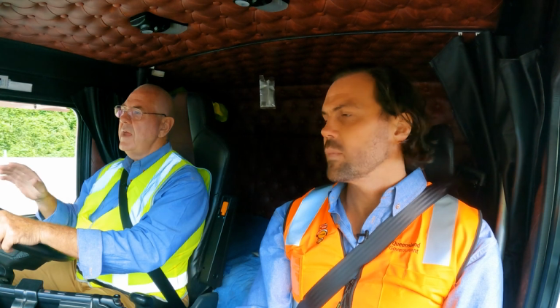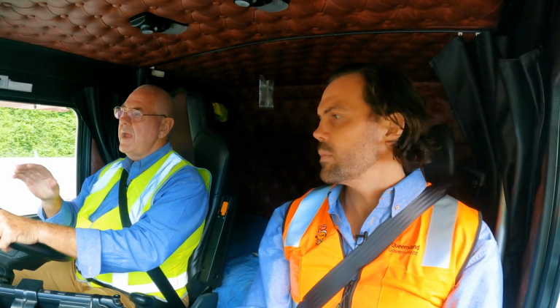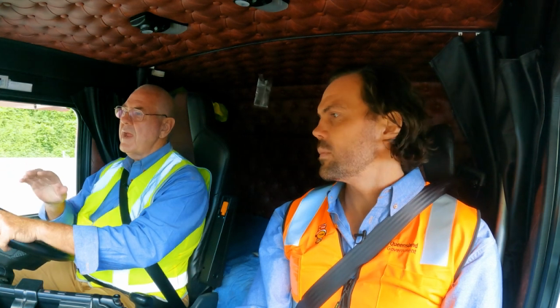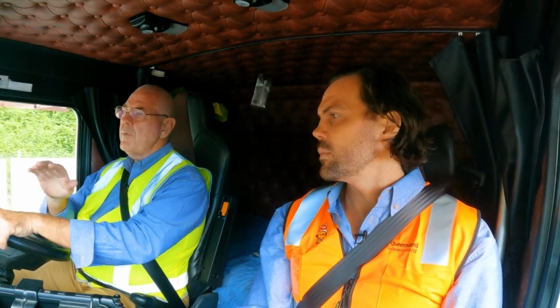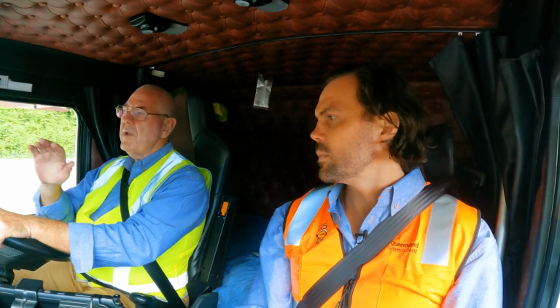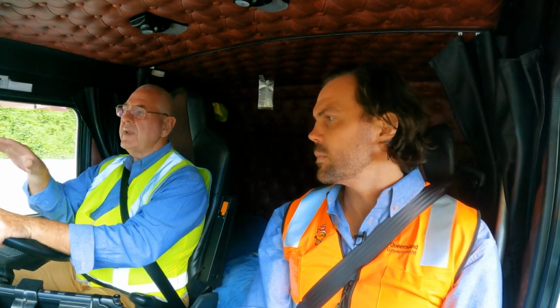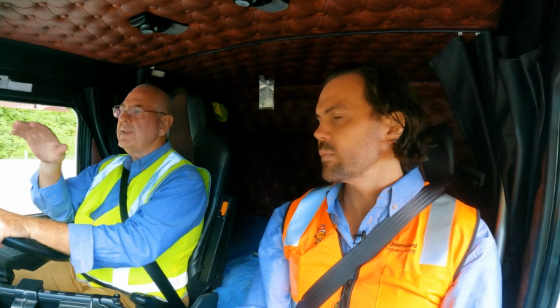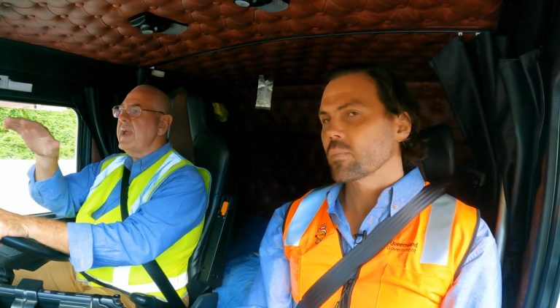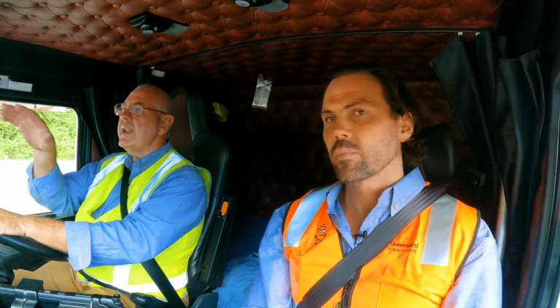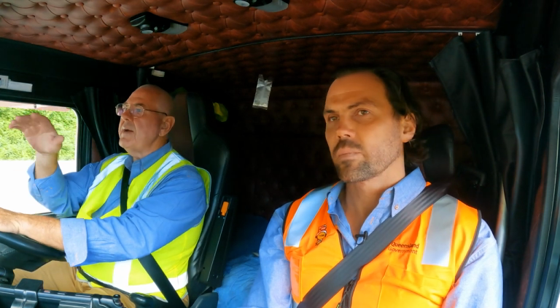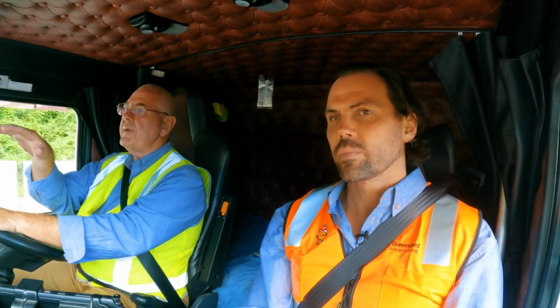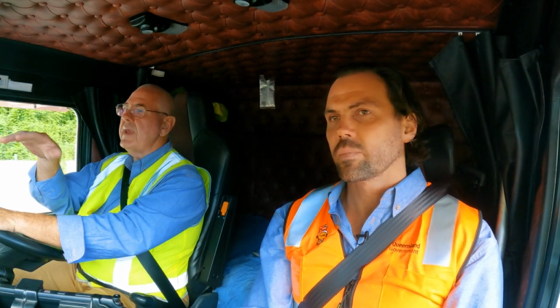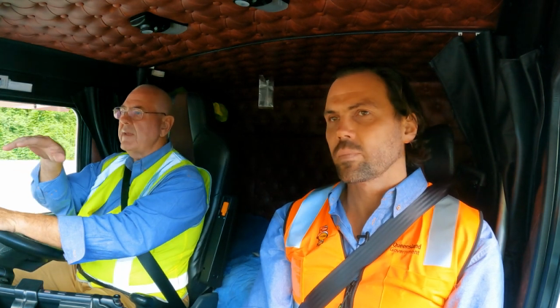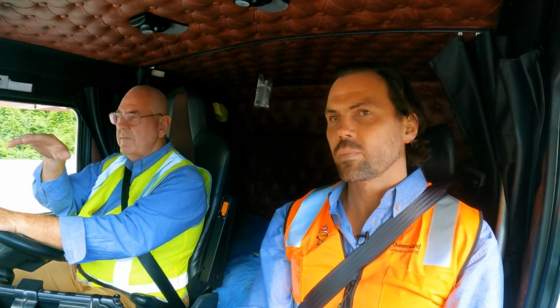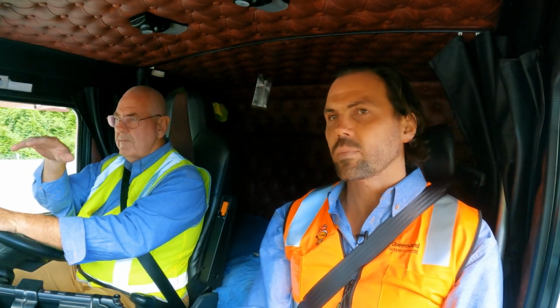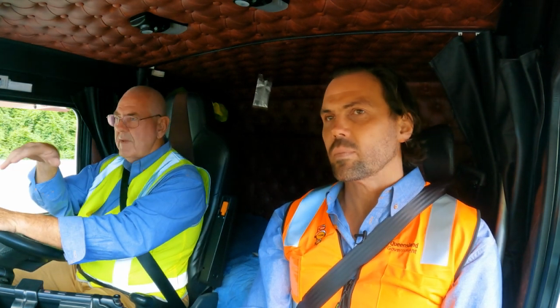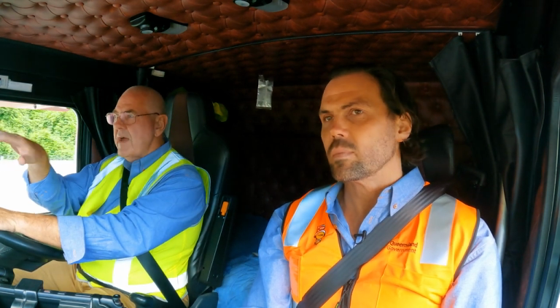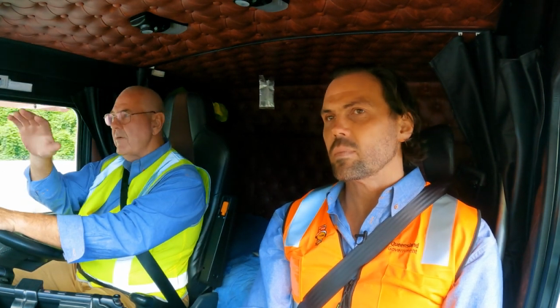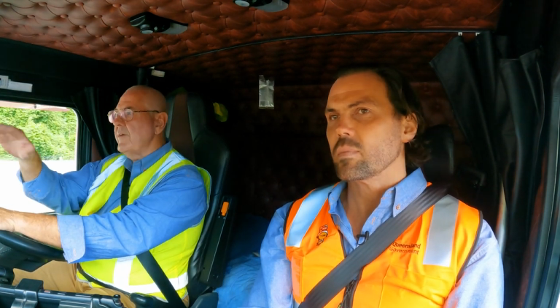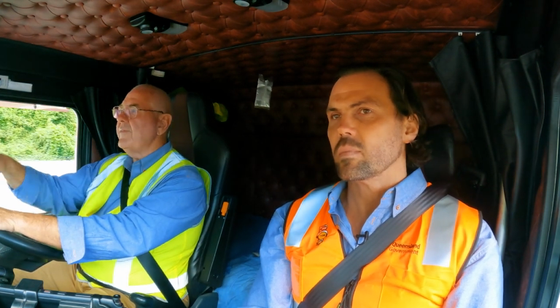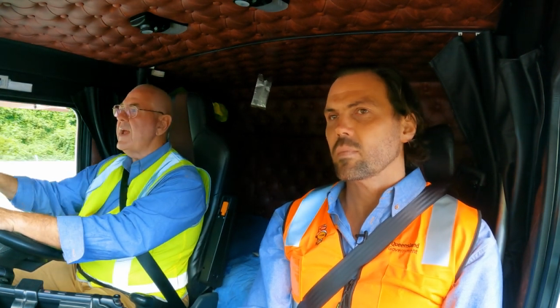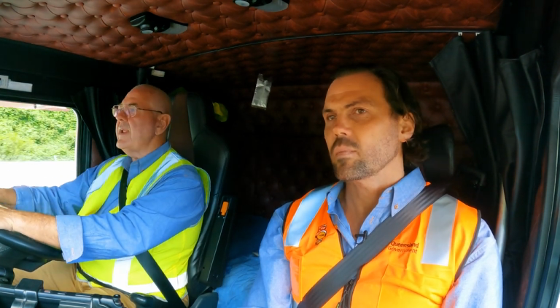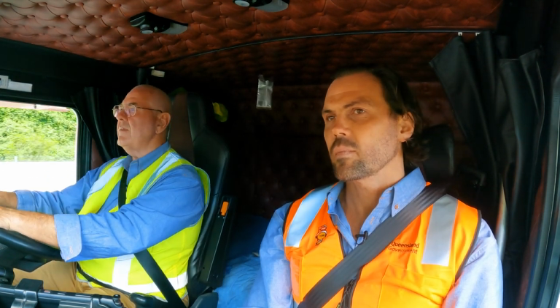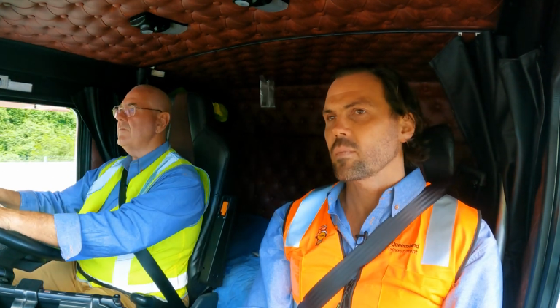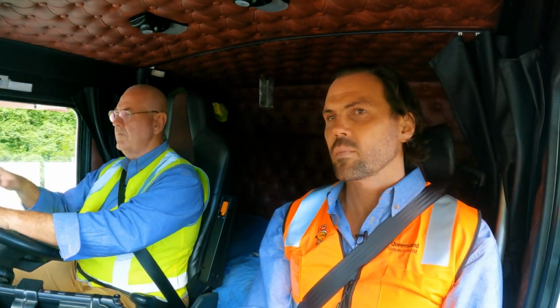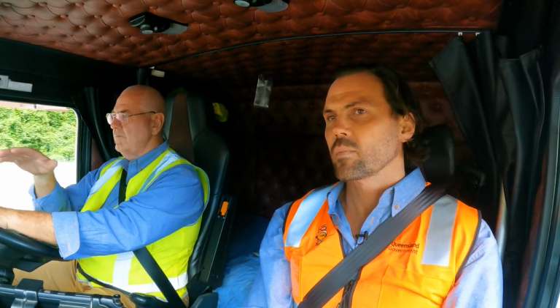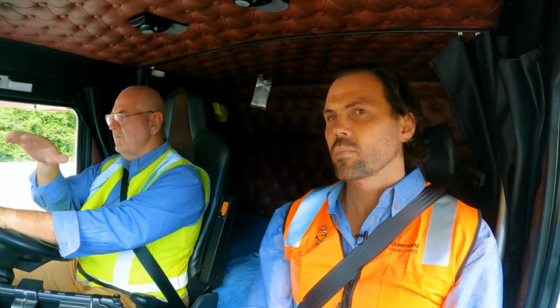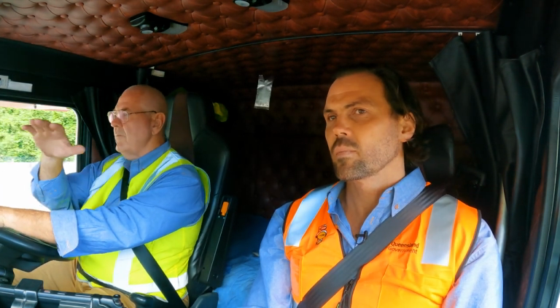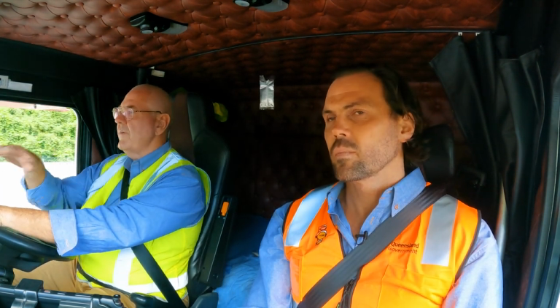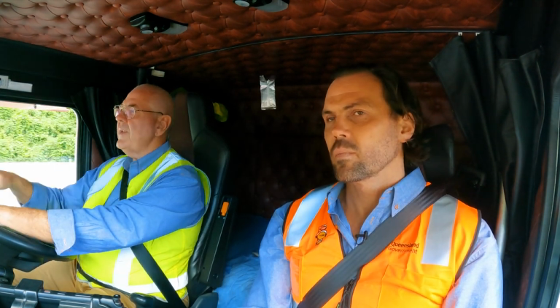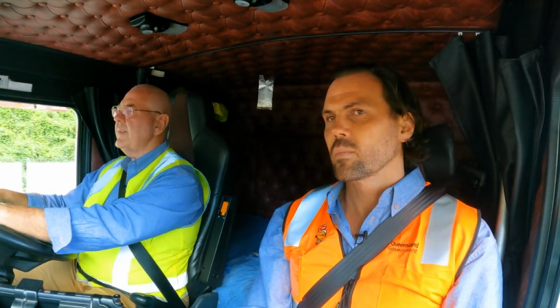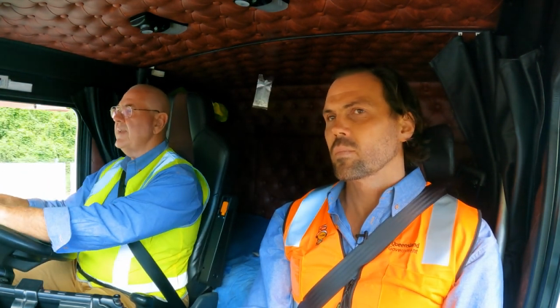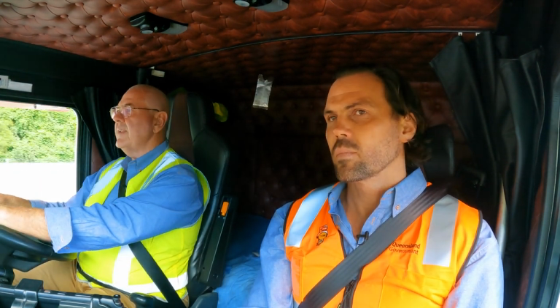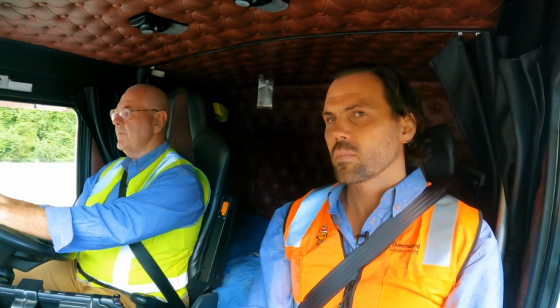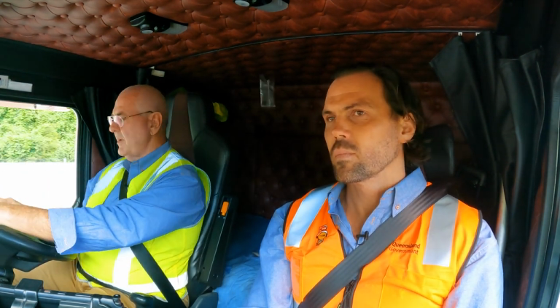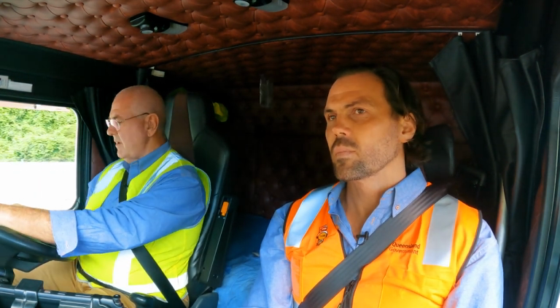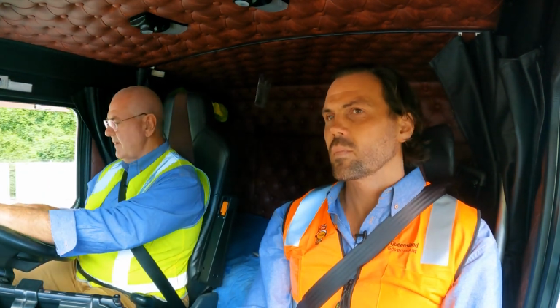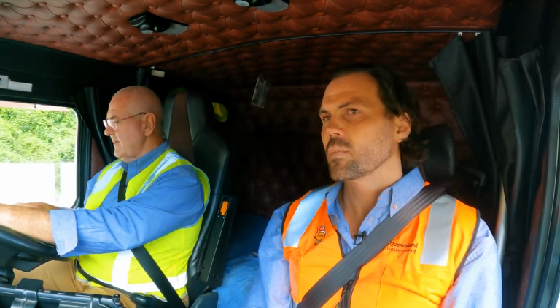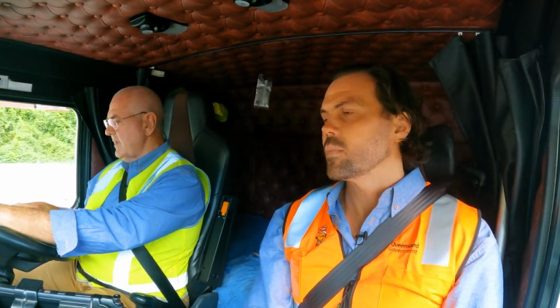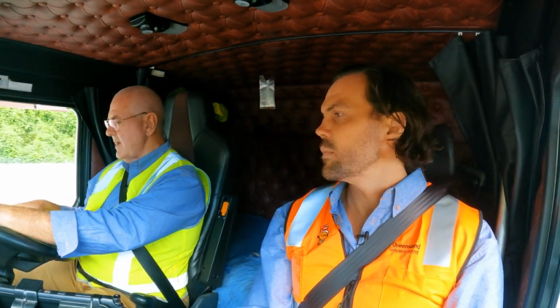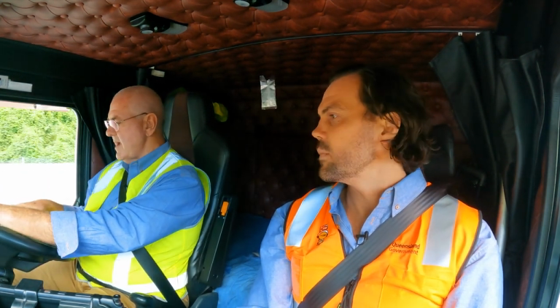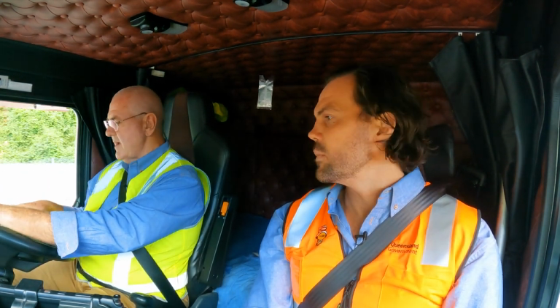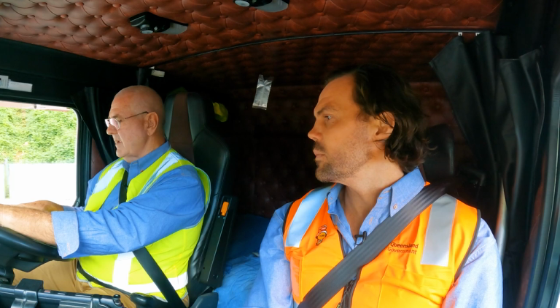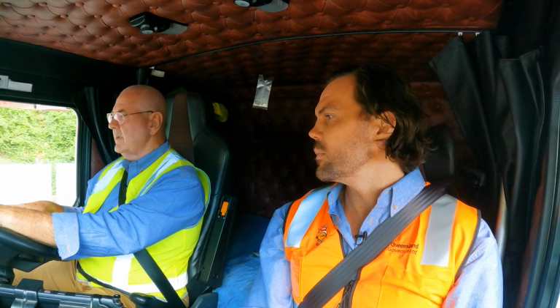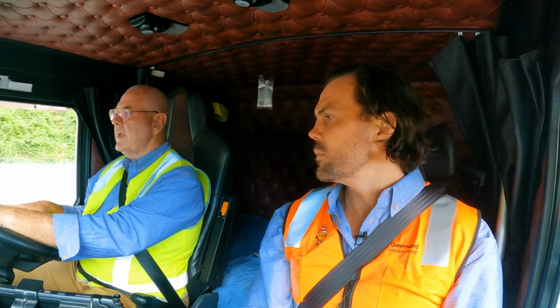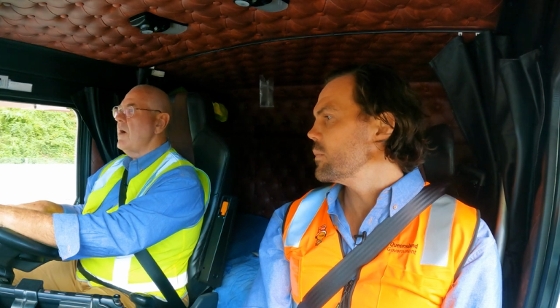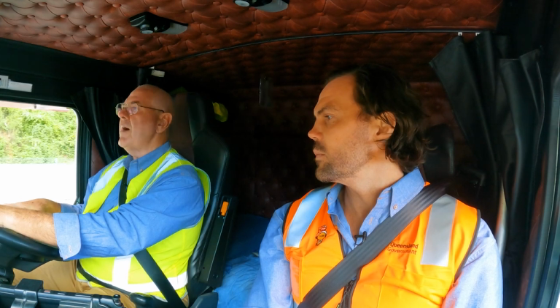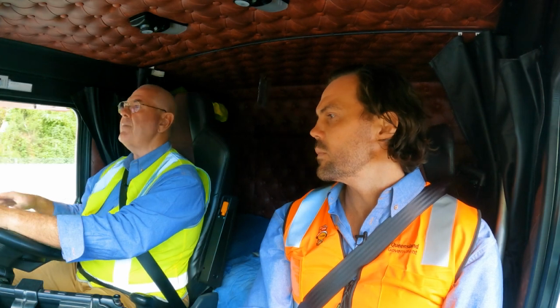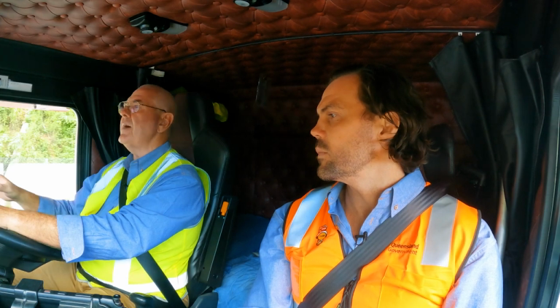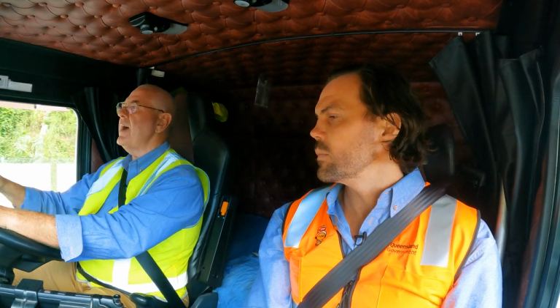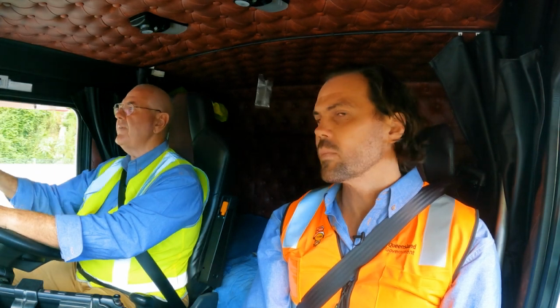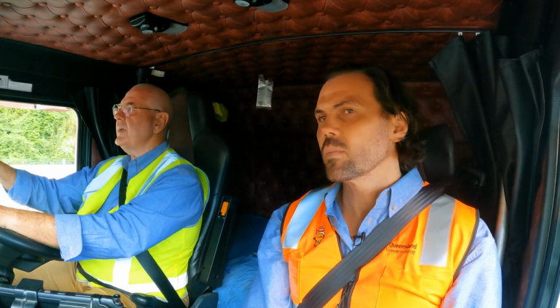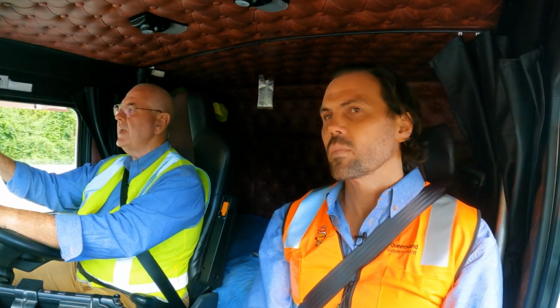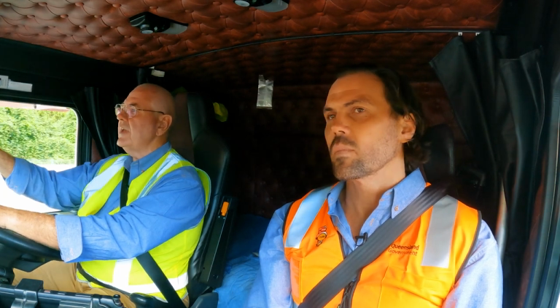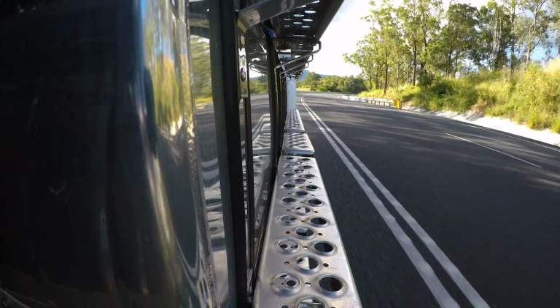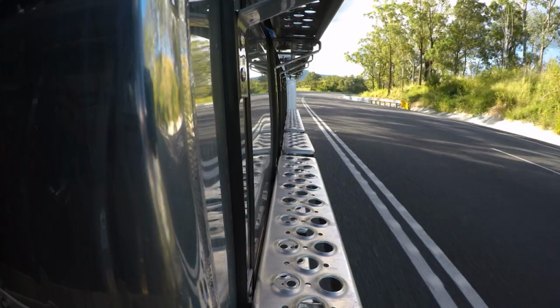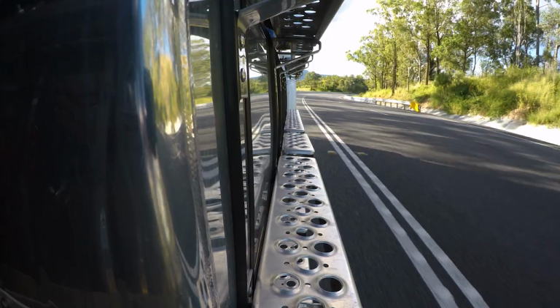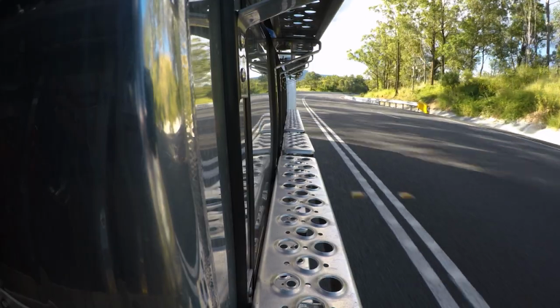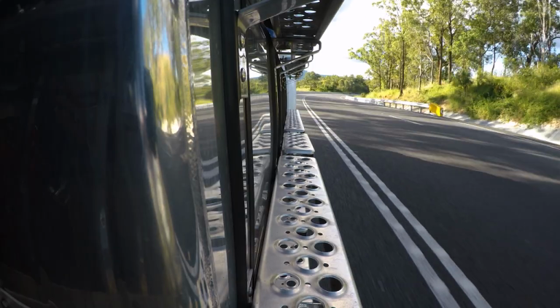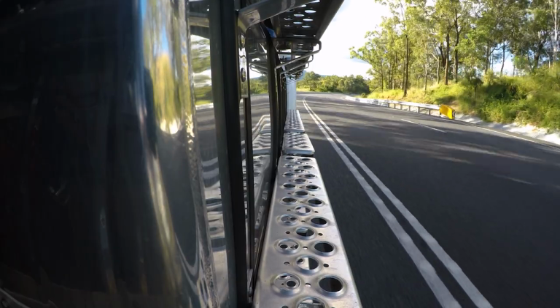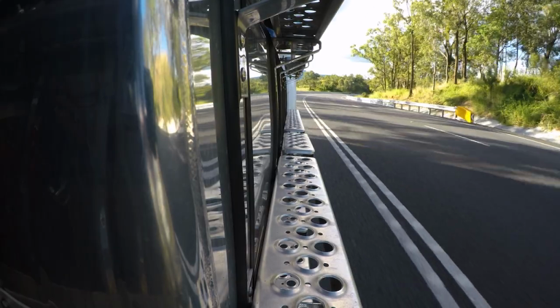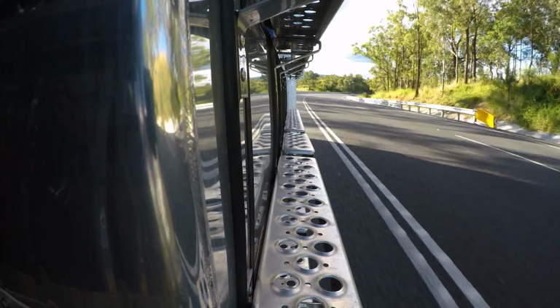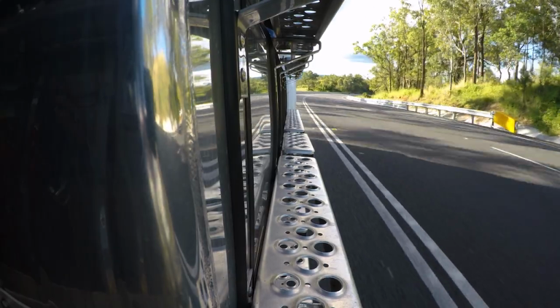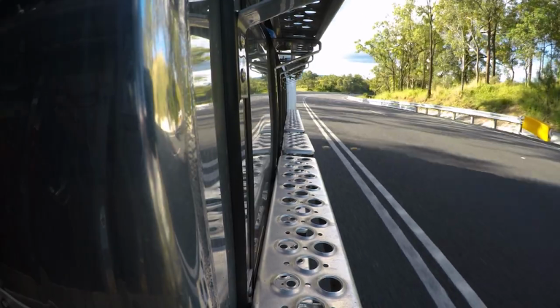And when I get down here on the flat, where it flattens out a little bit, I'll actually go up half a gear.